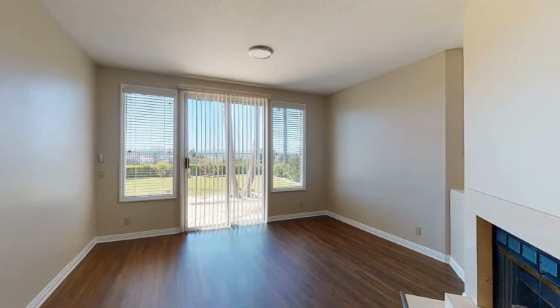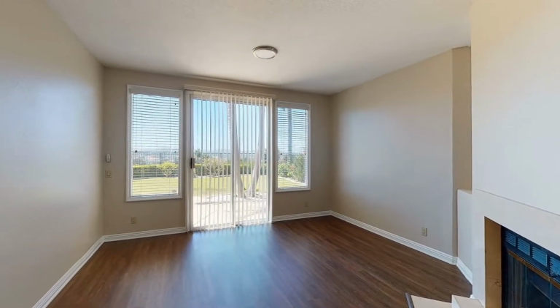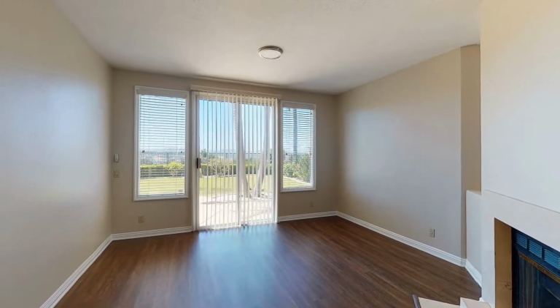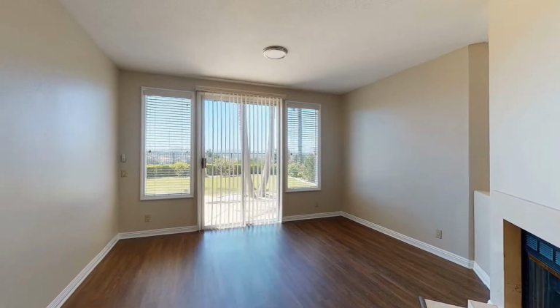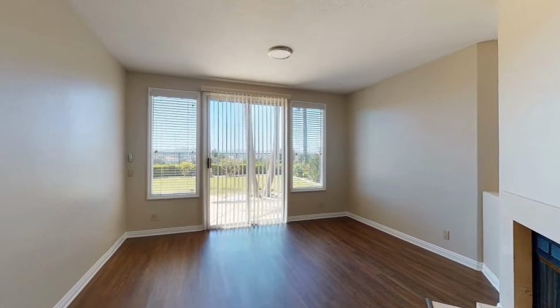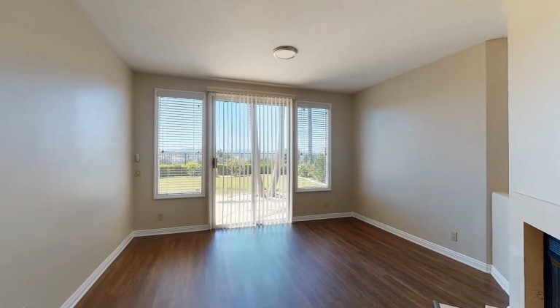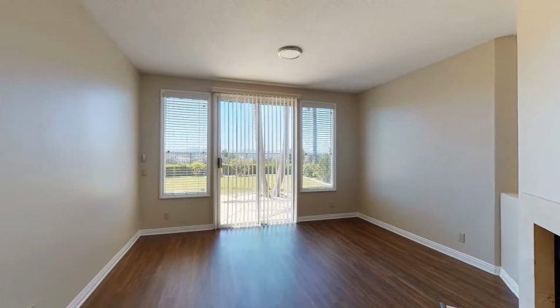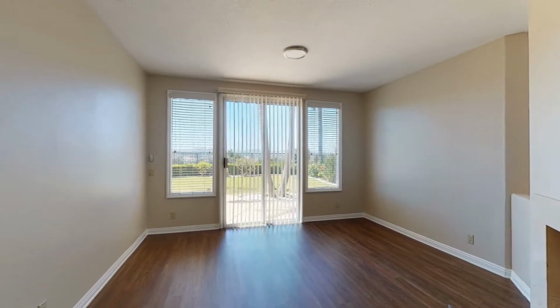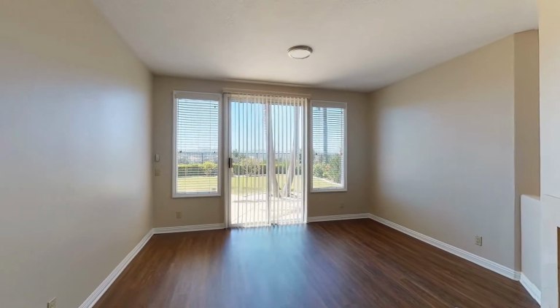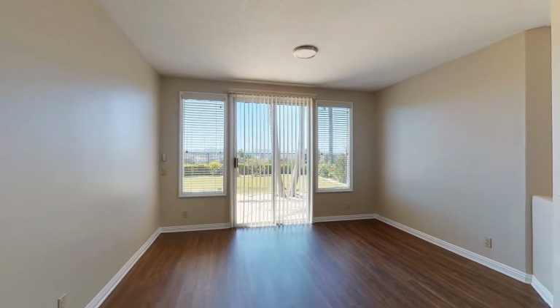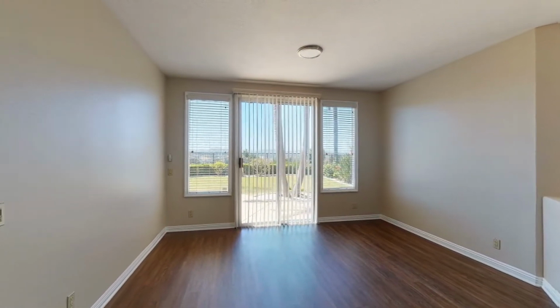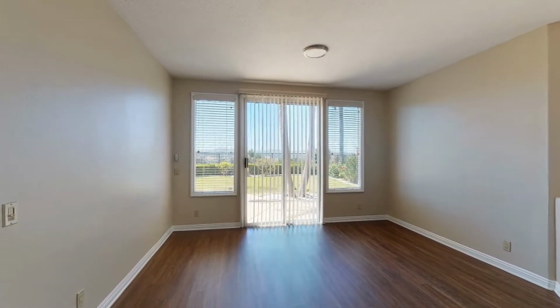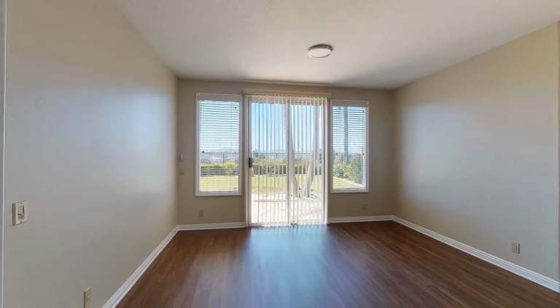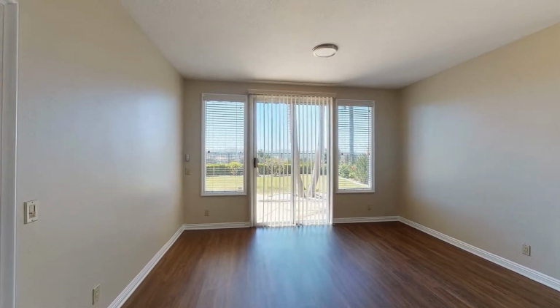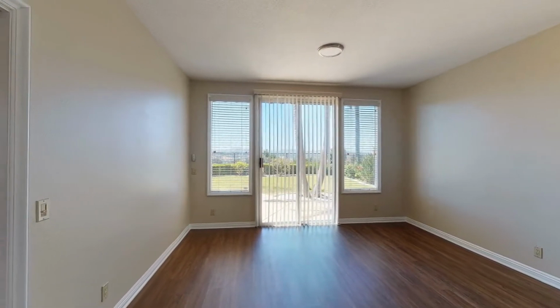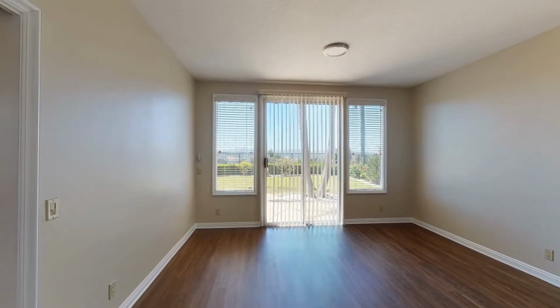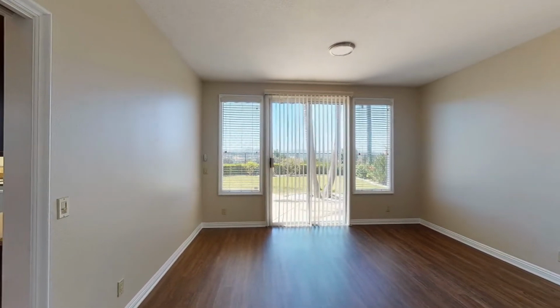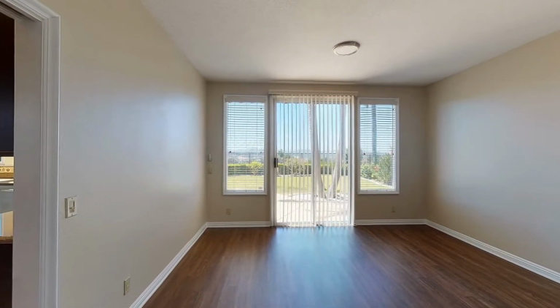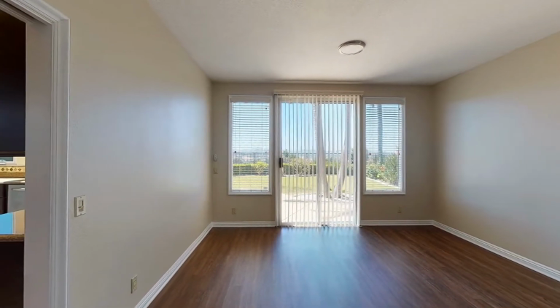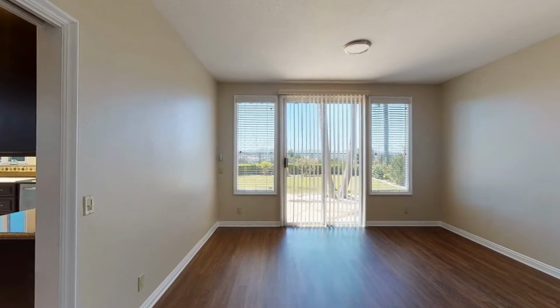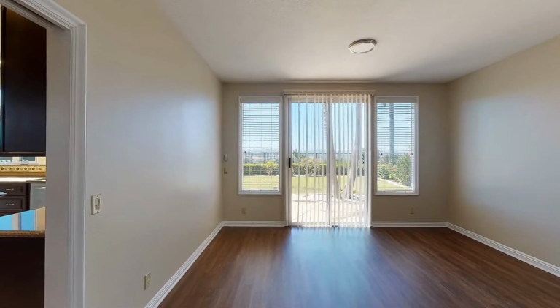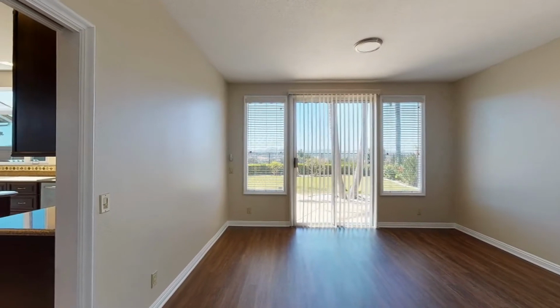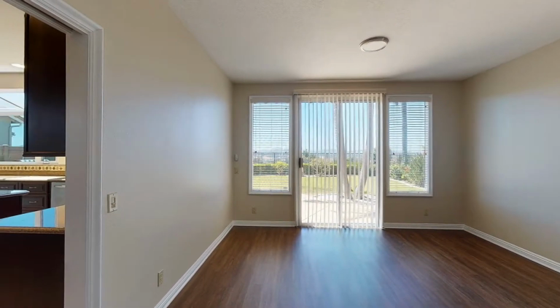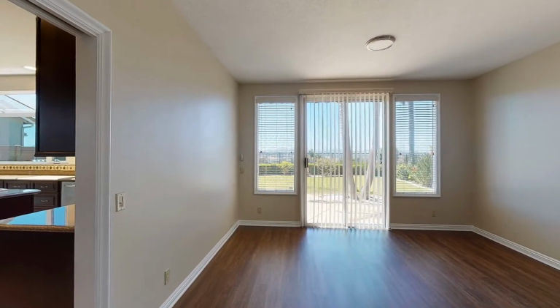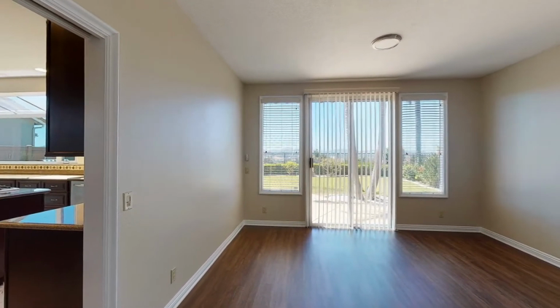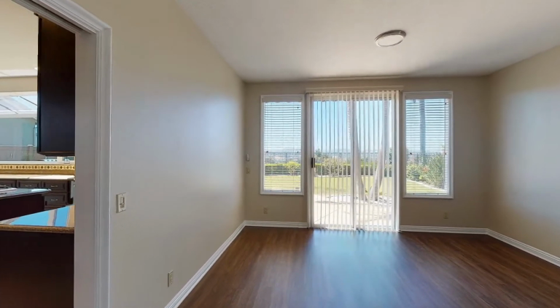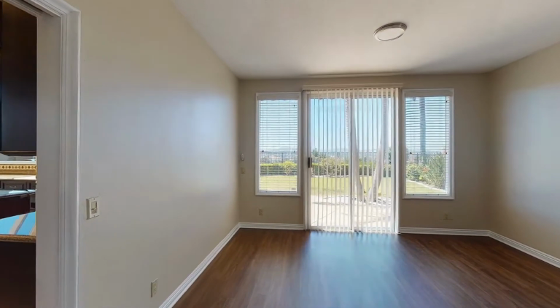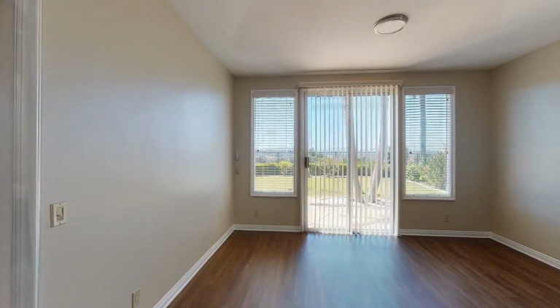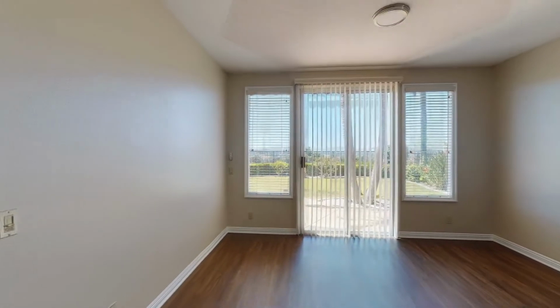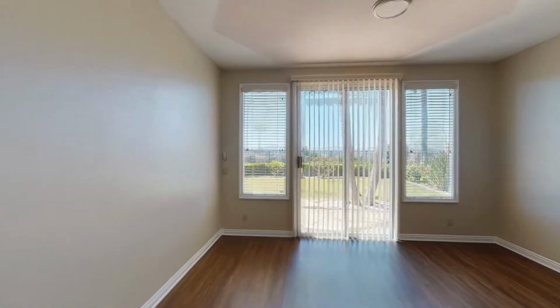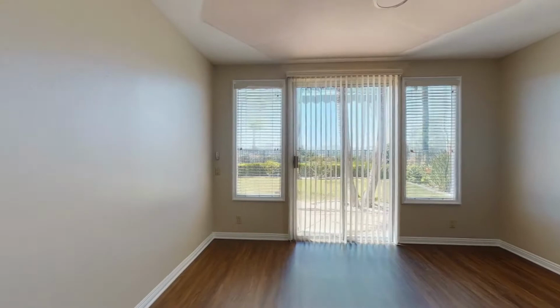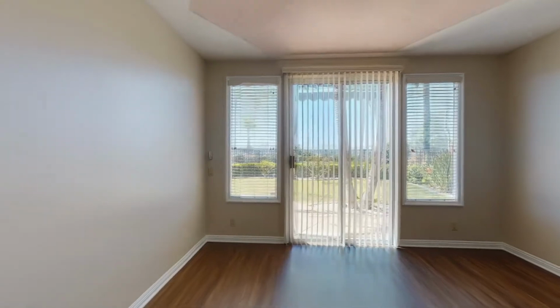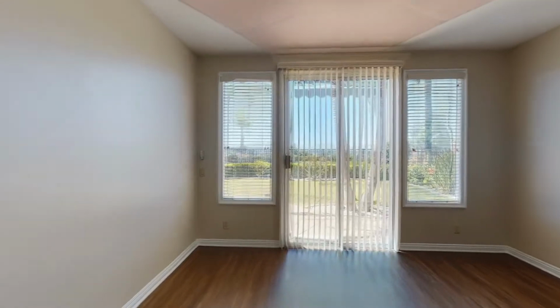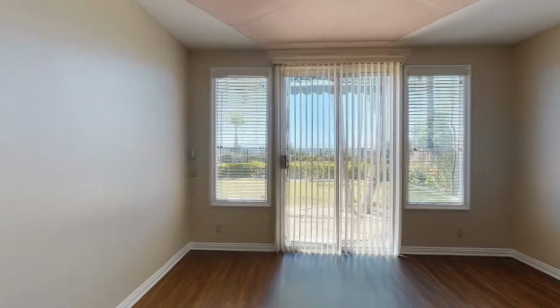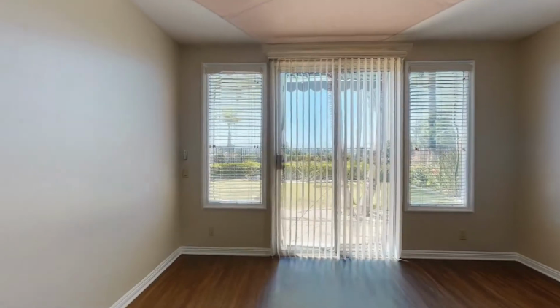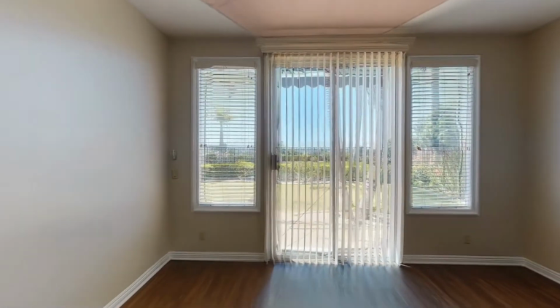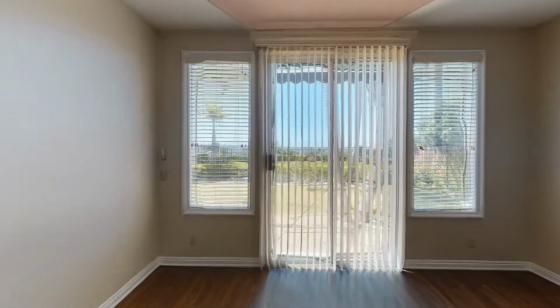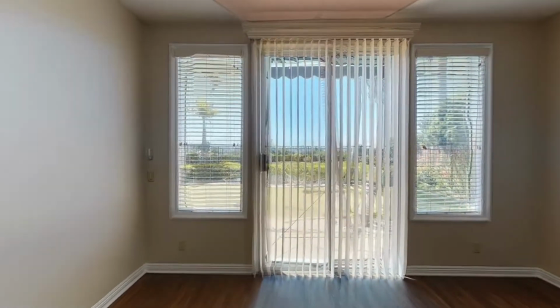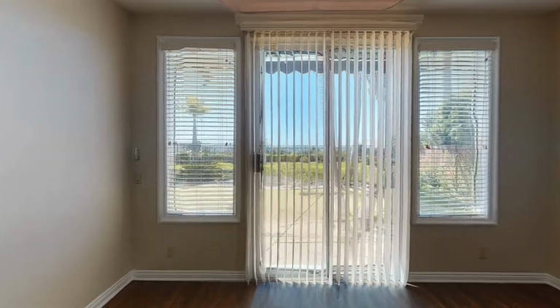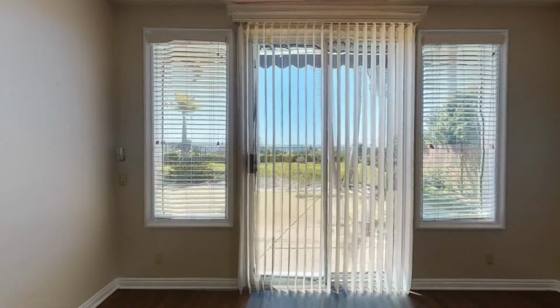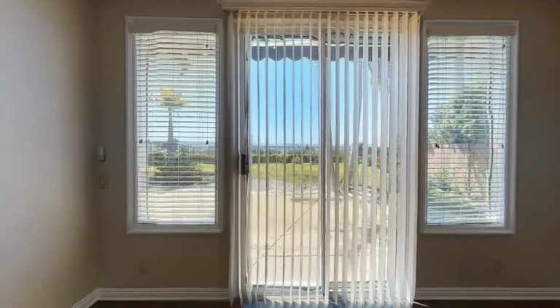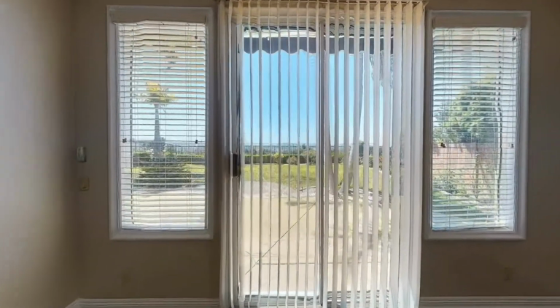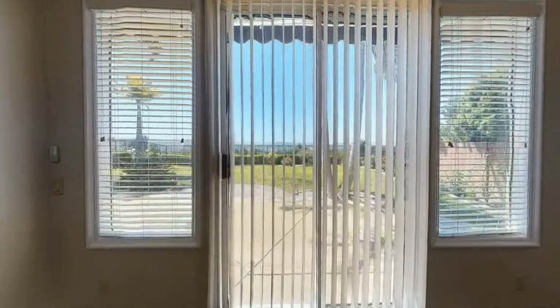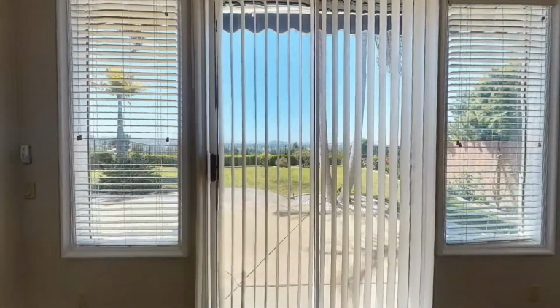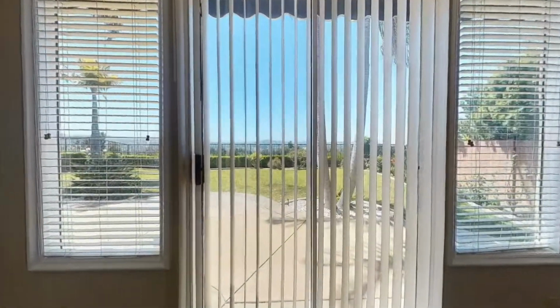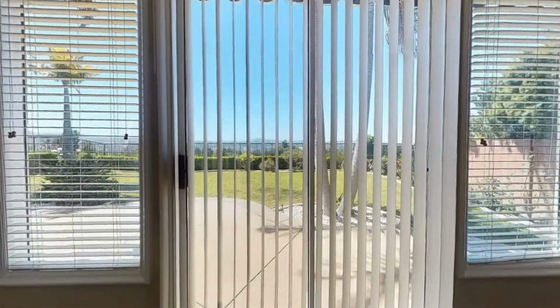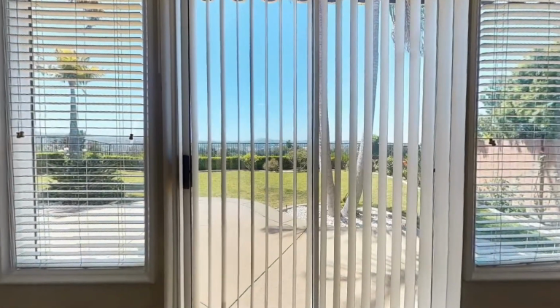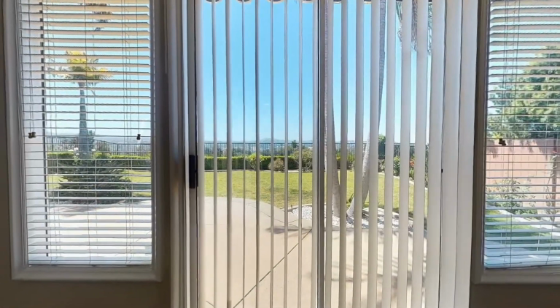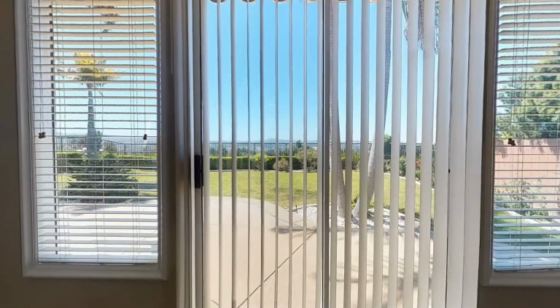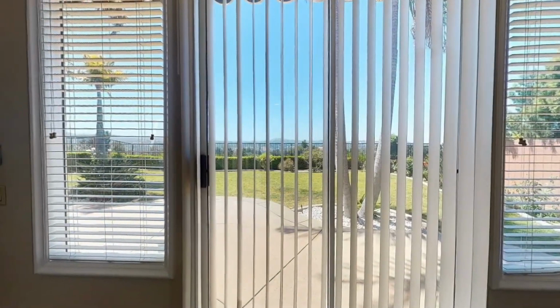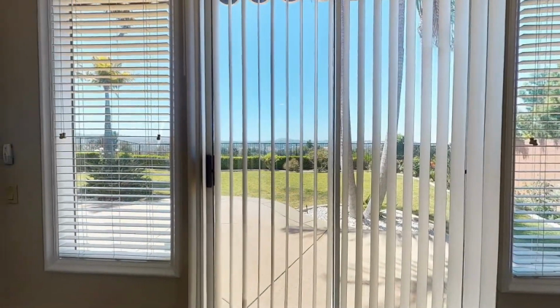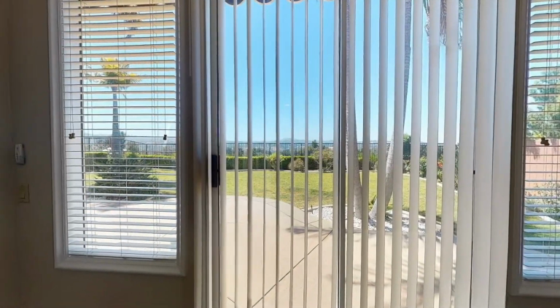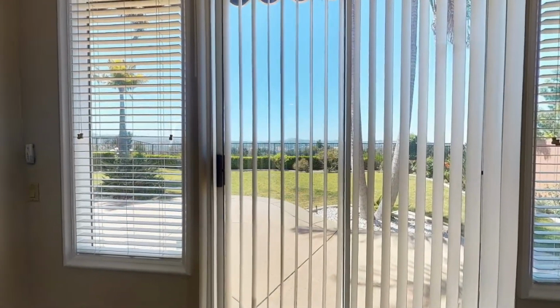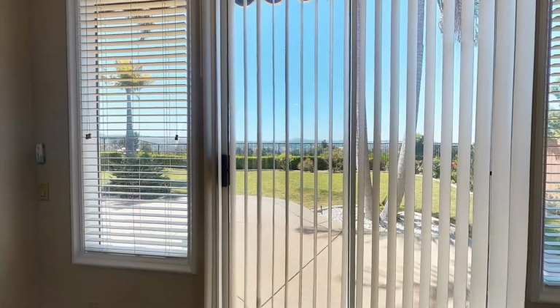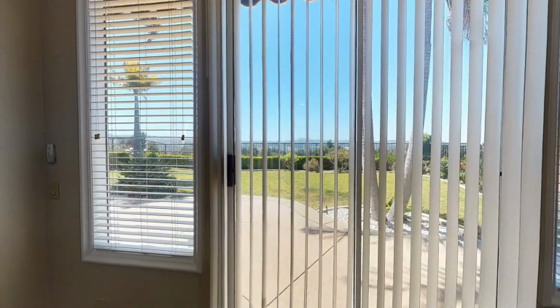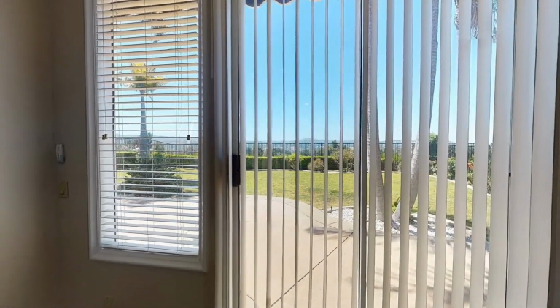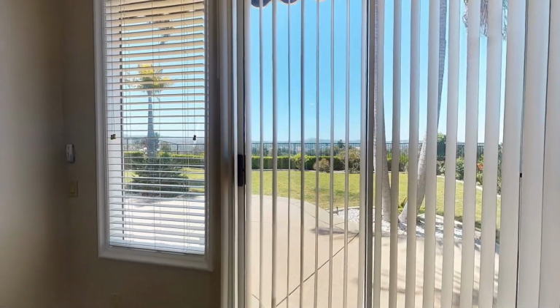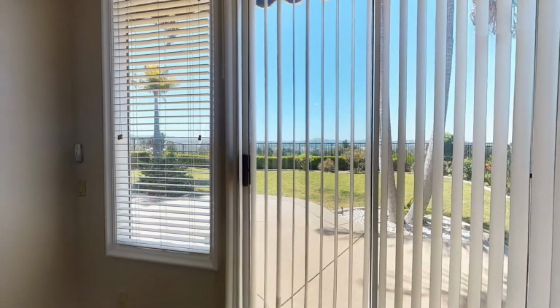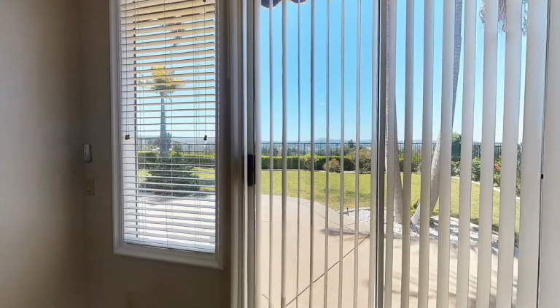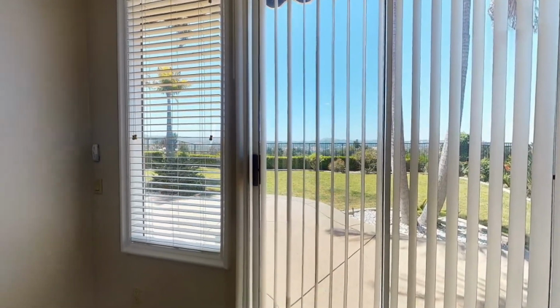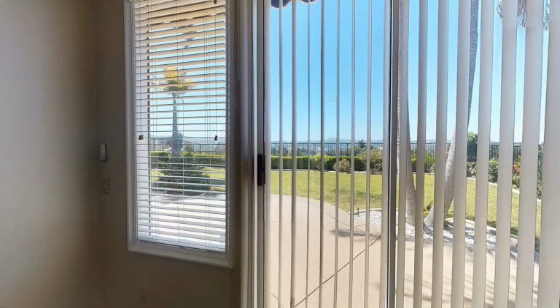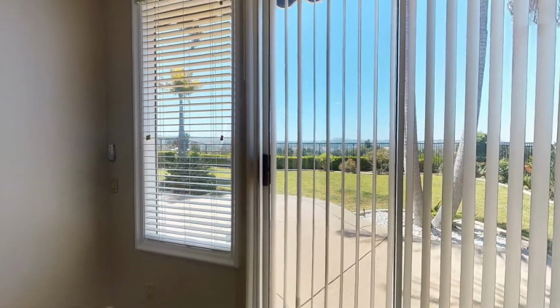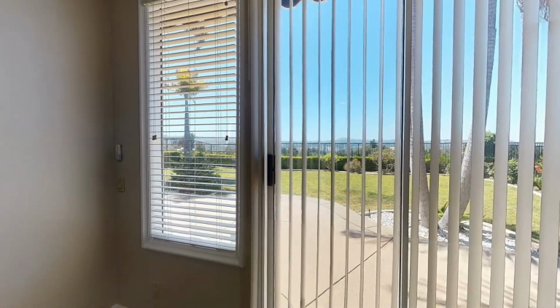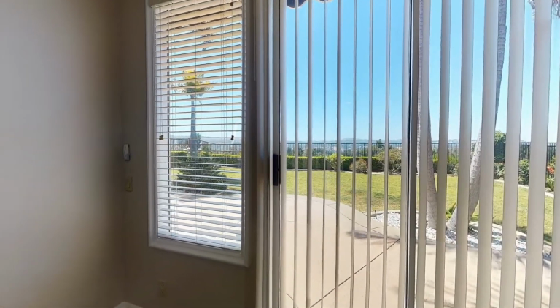On the other side of the fireplace is the formal dining room that has sliding door access to the incredible backyard with a spacious patio area.